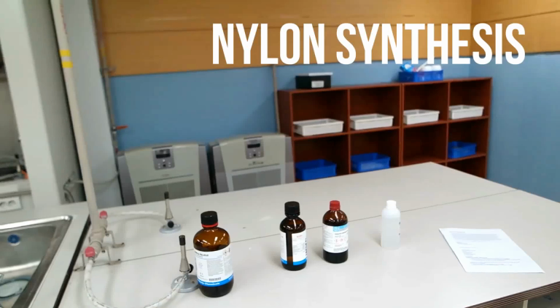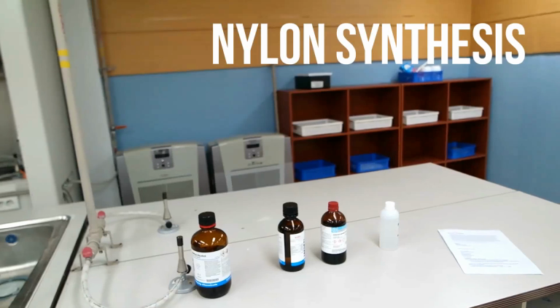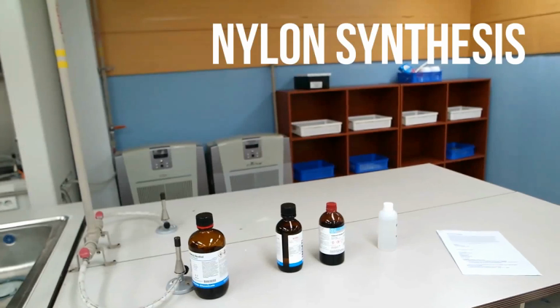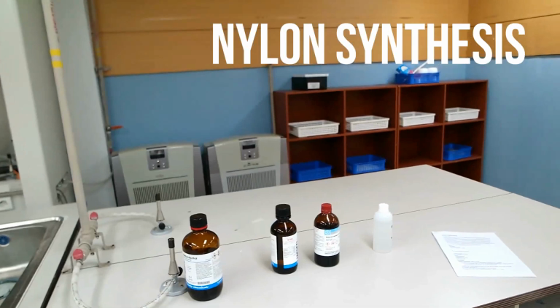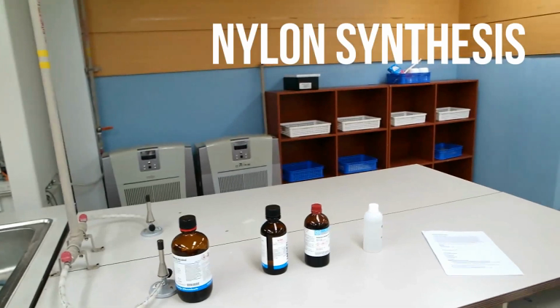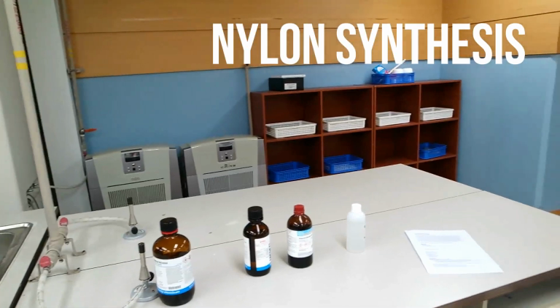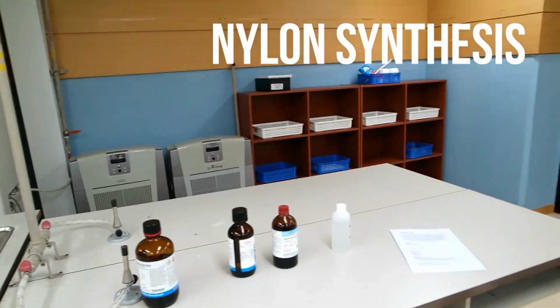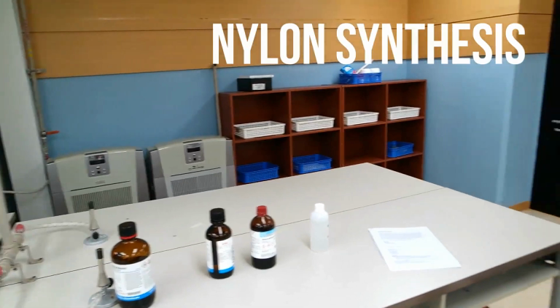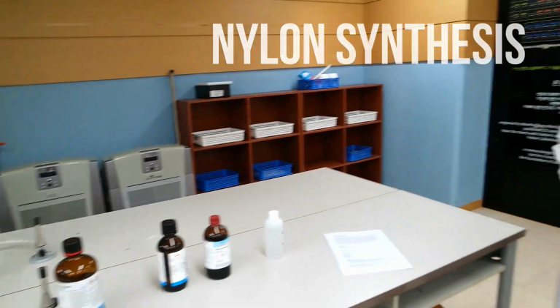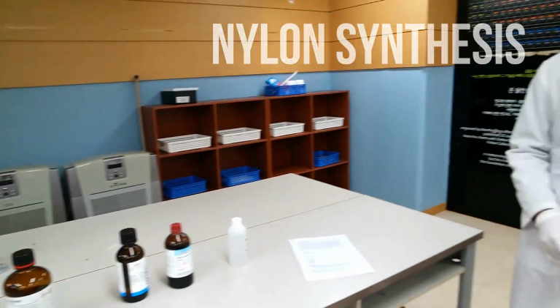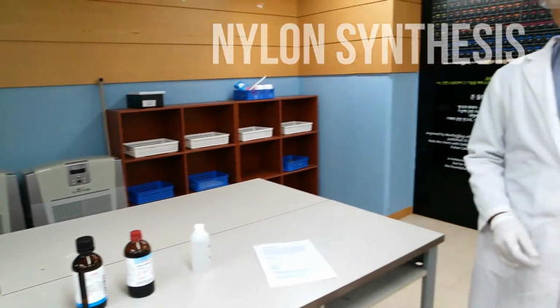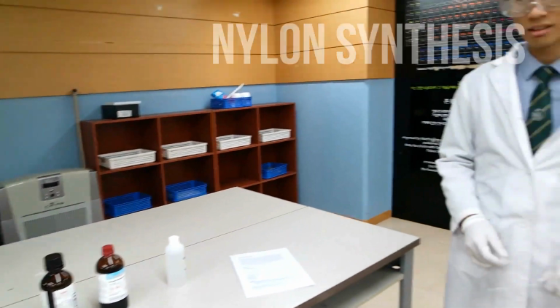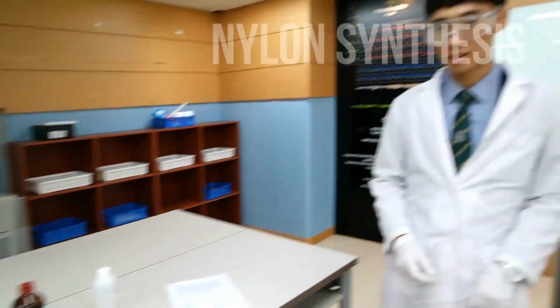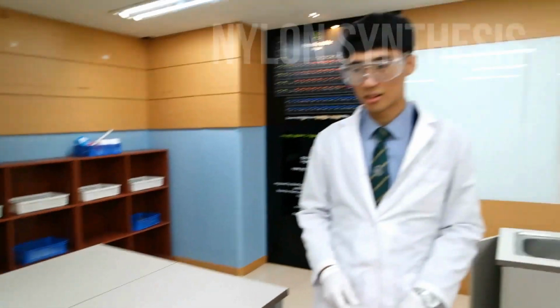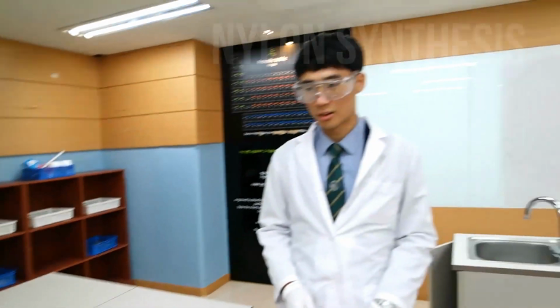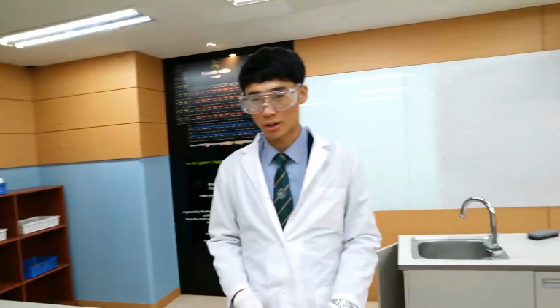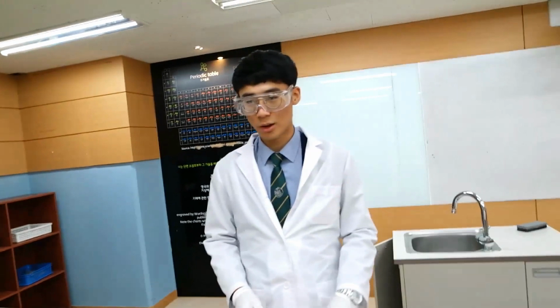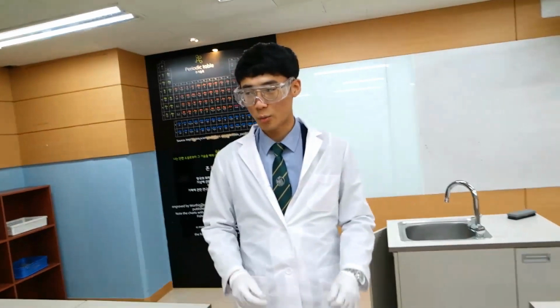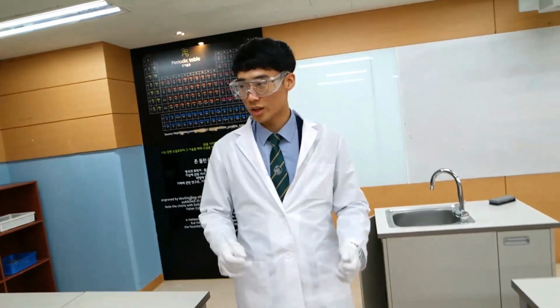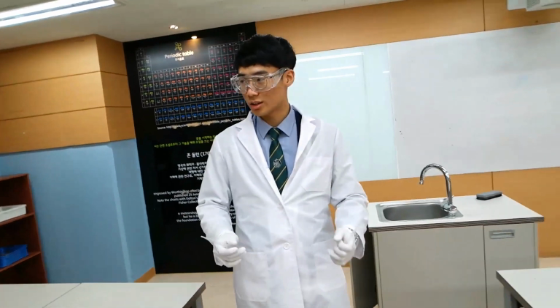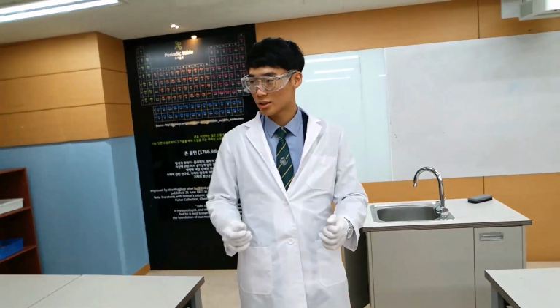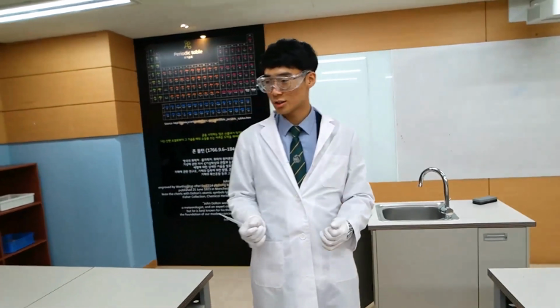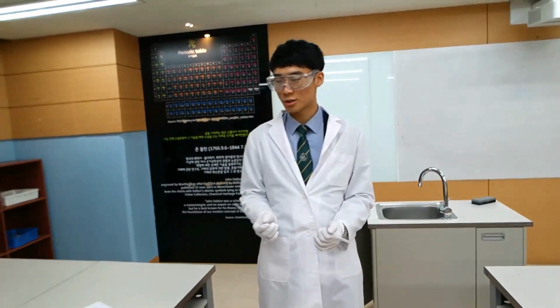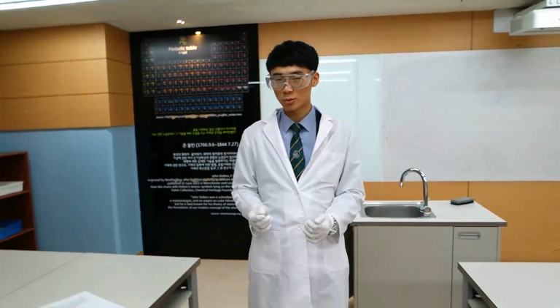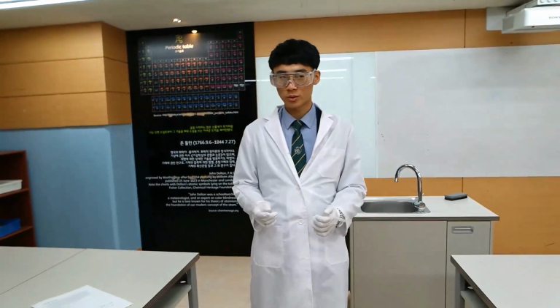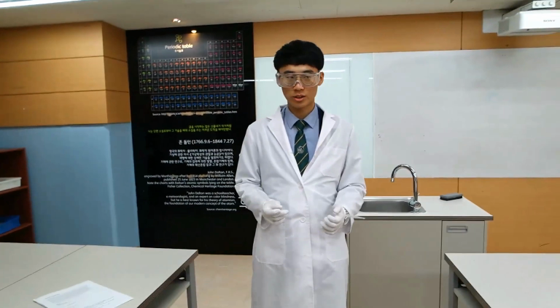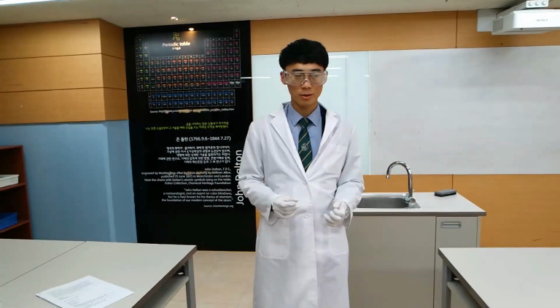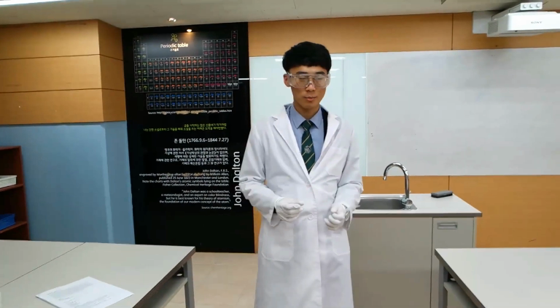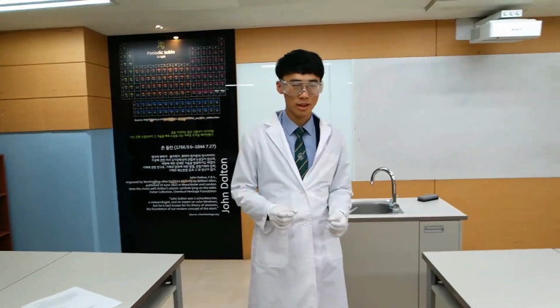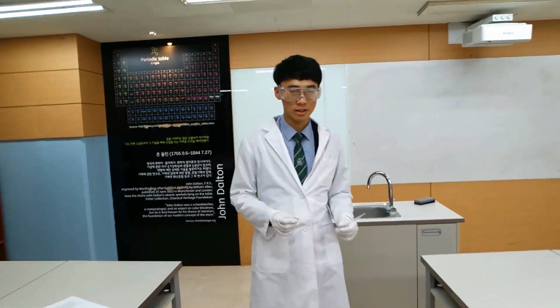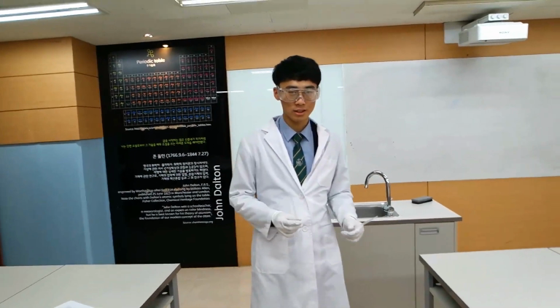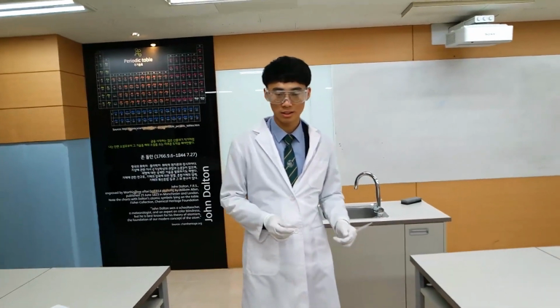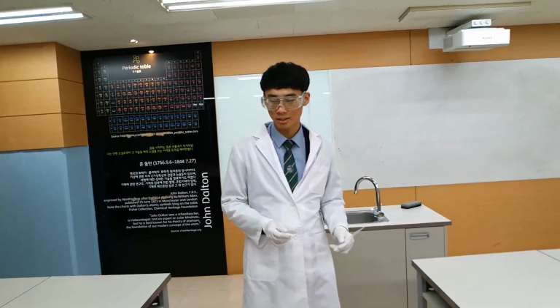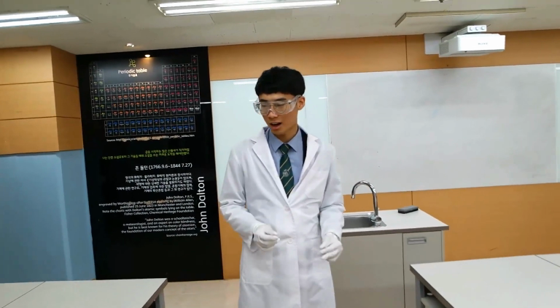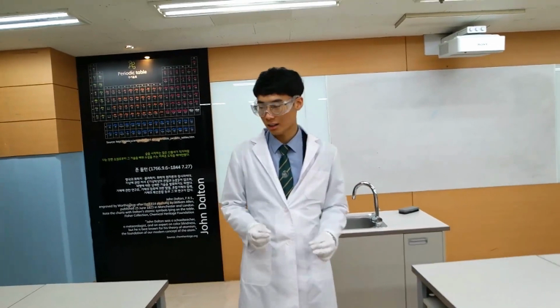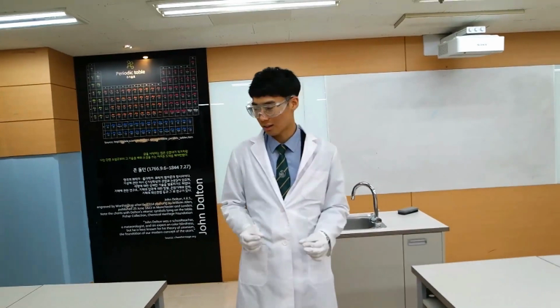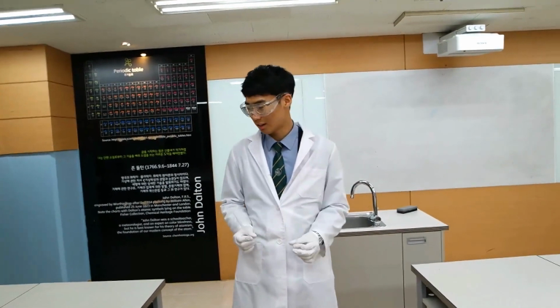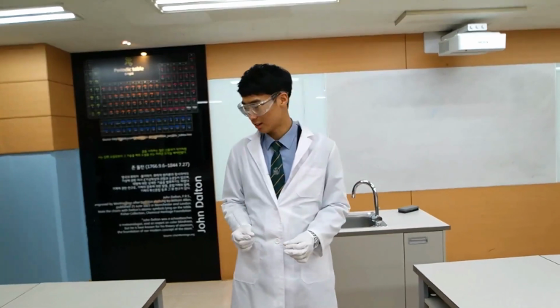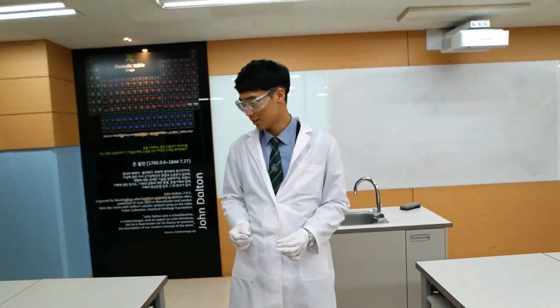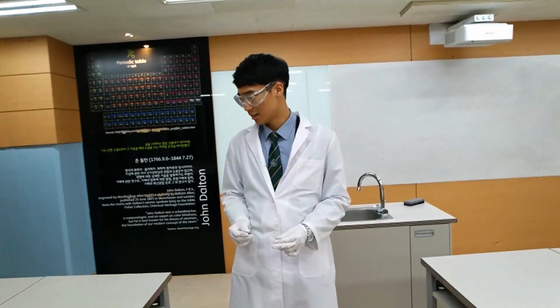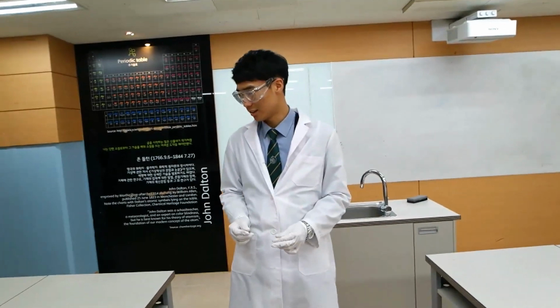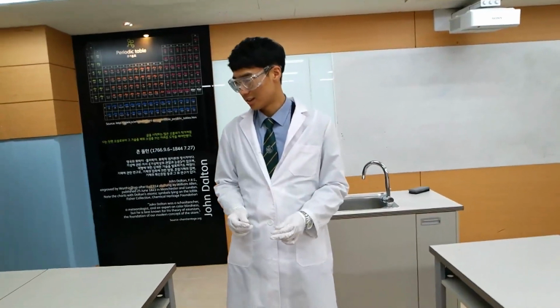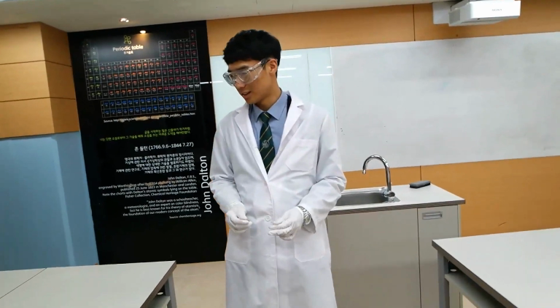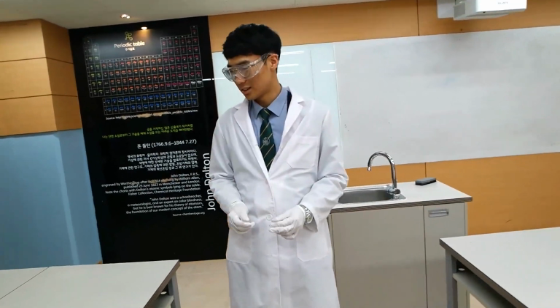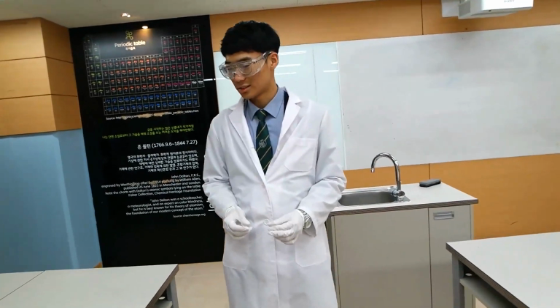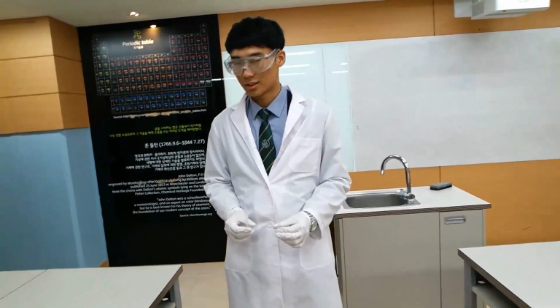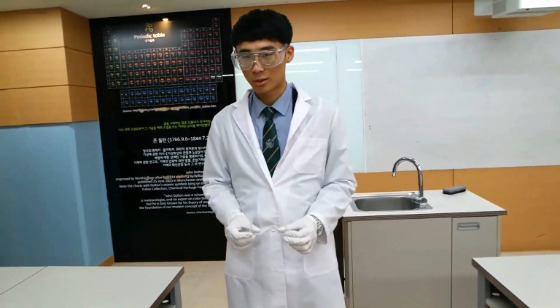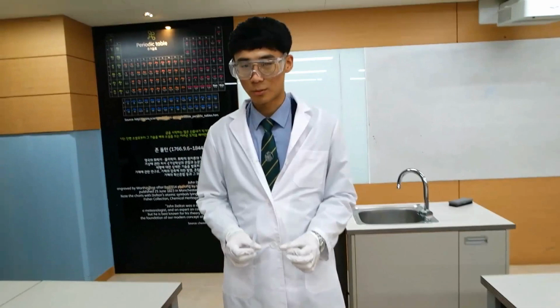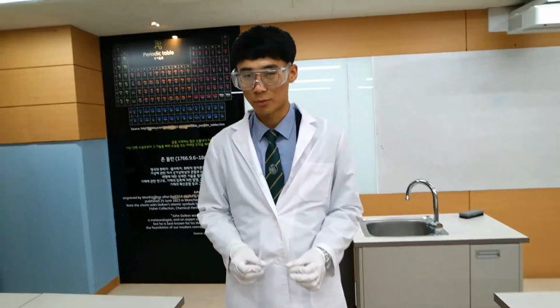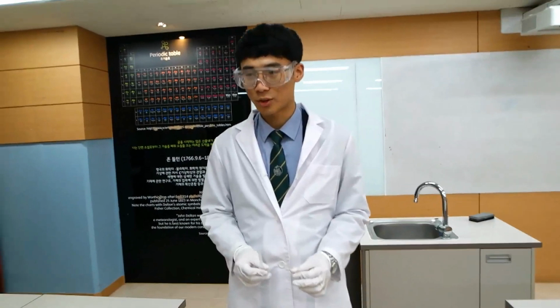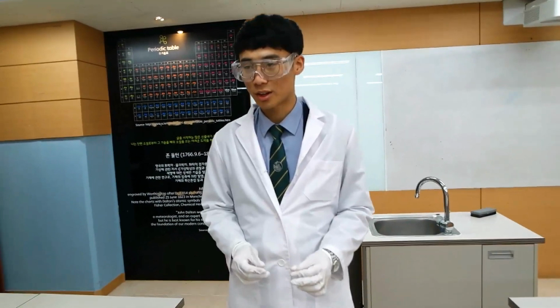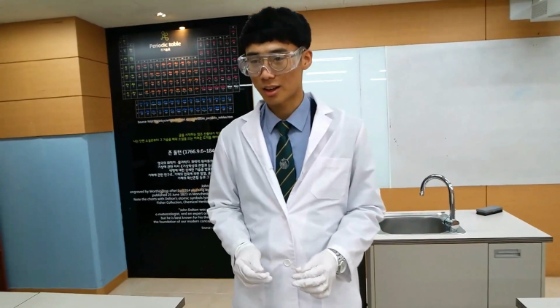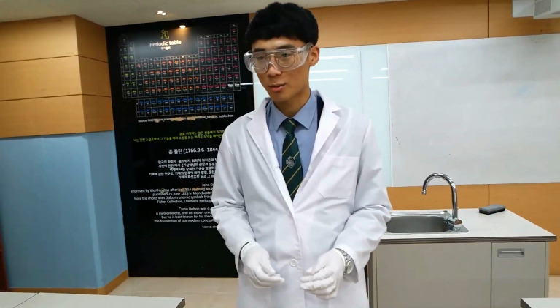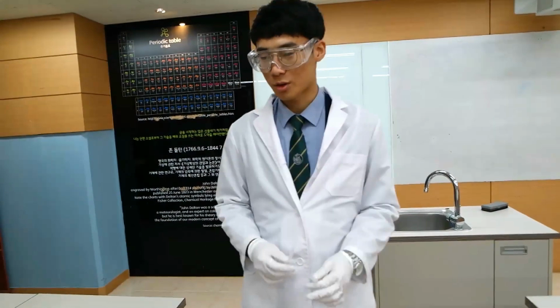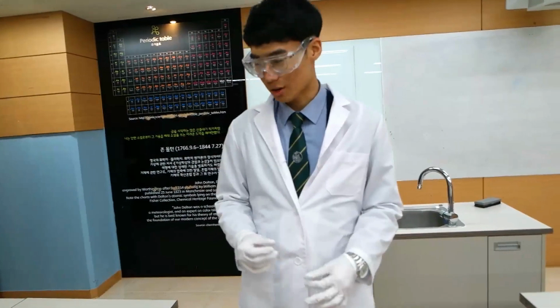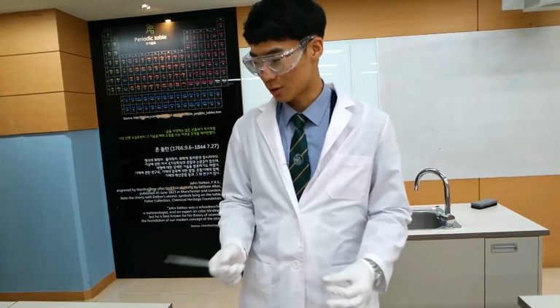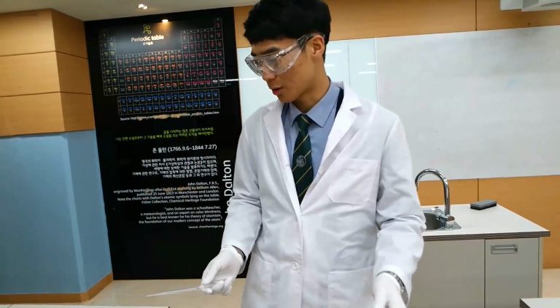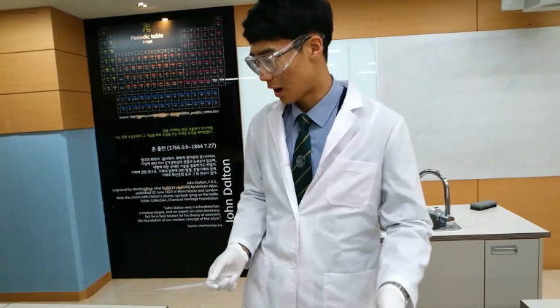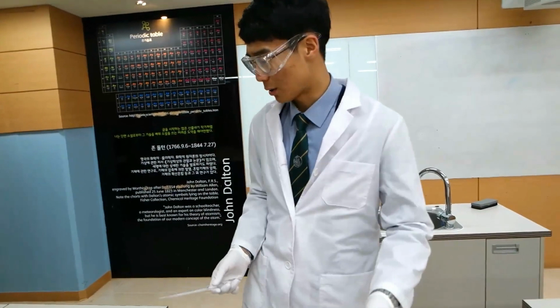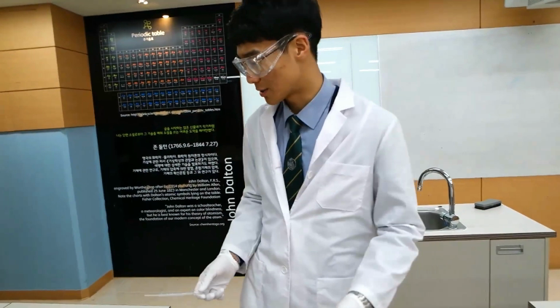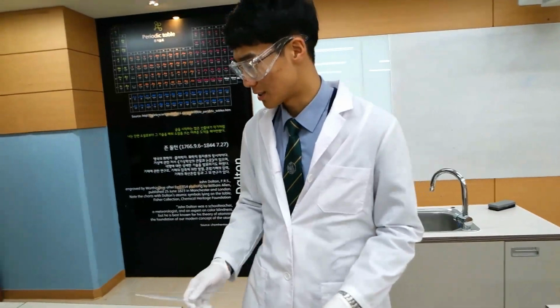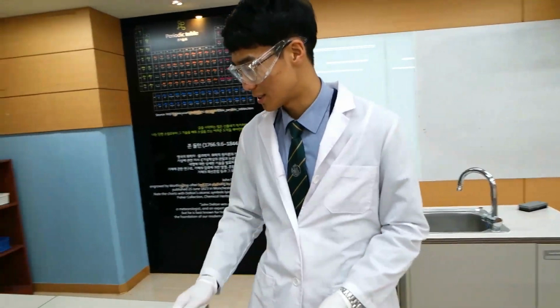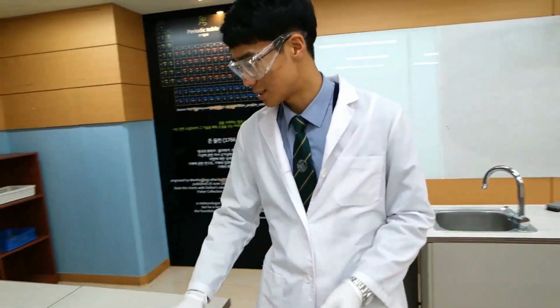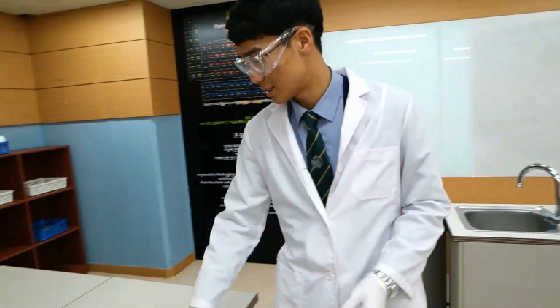Okay, week two — we're gonna make nylon. So today we're gonna do nylon synthesis.